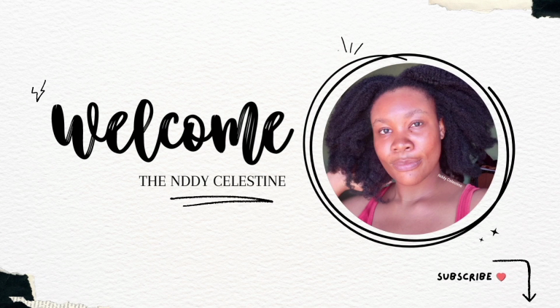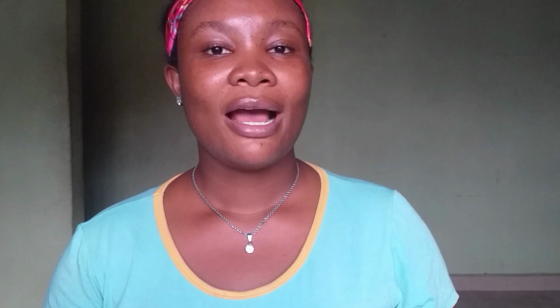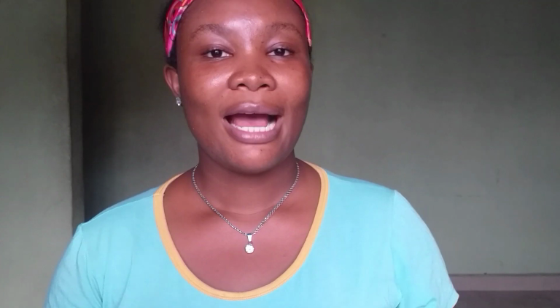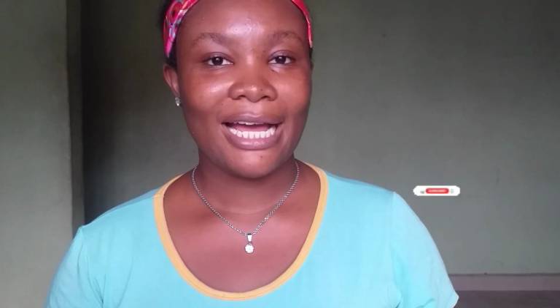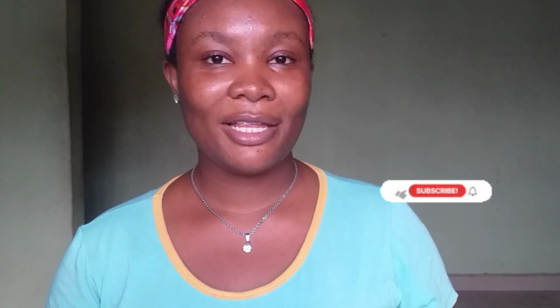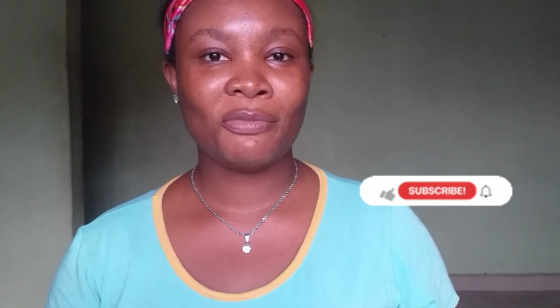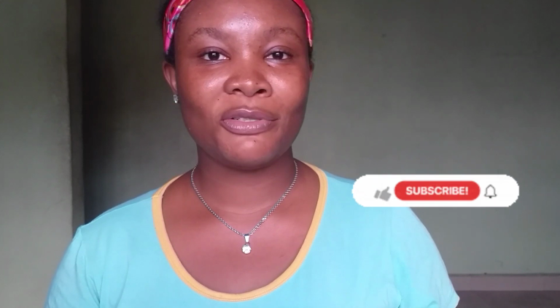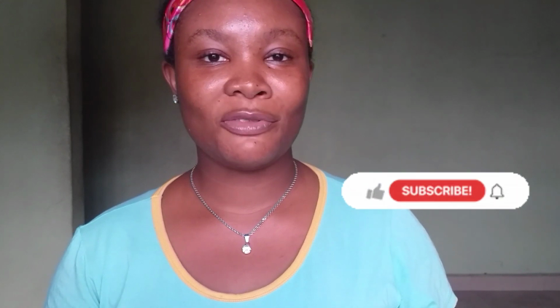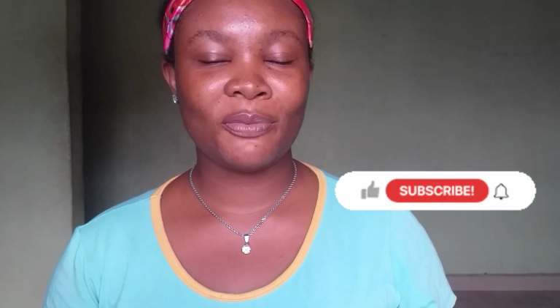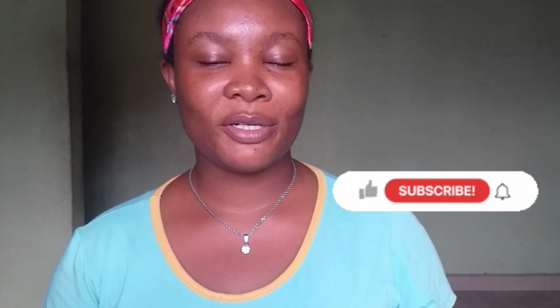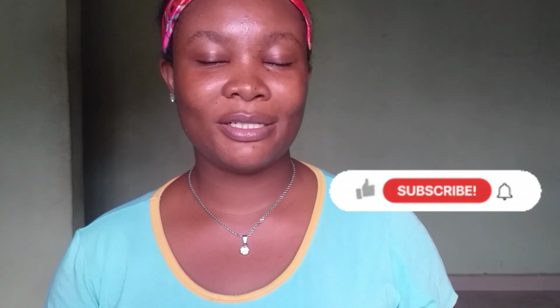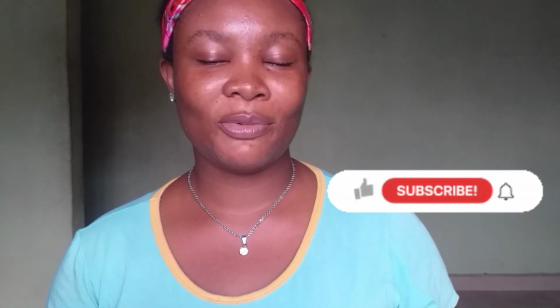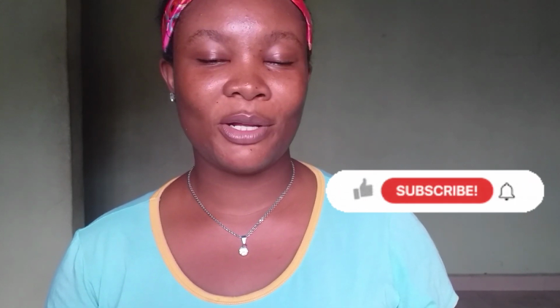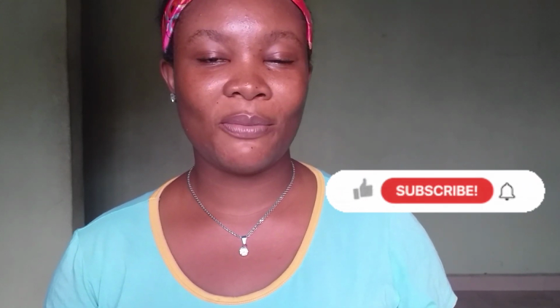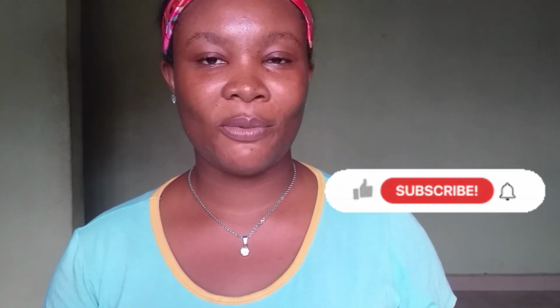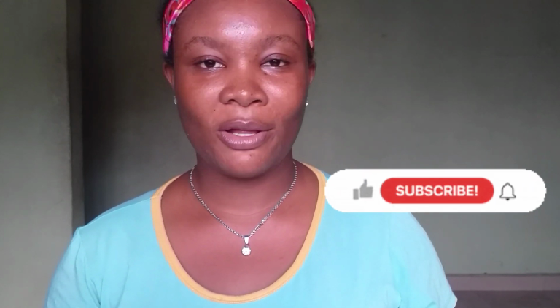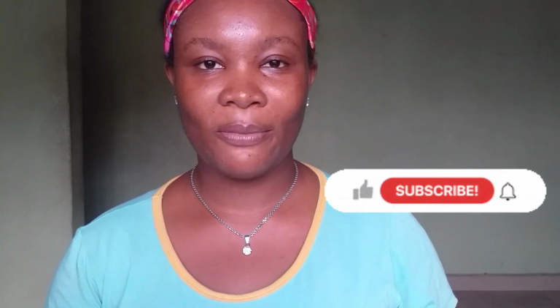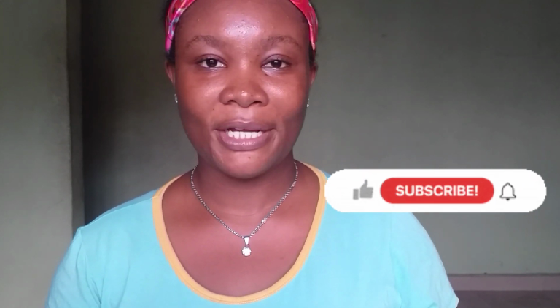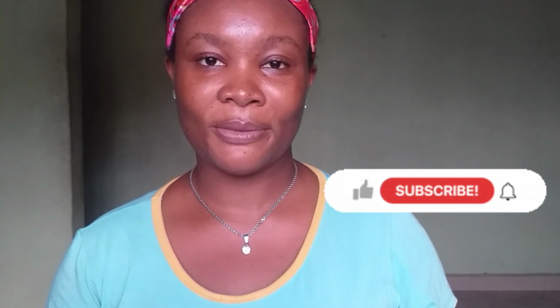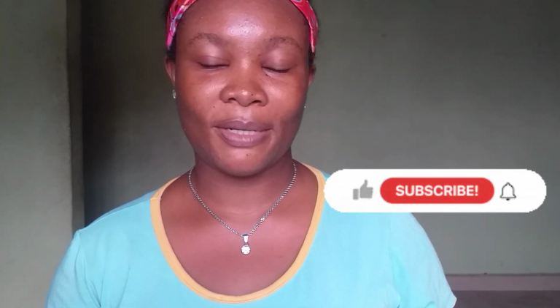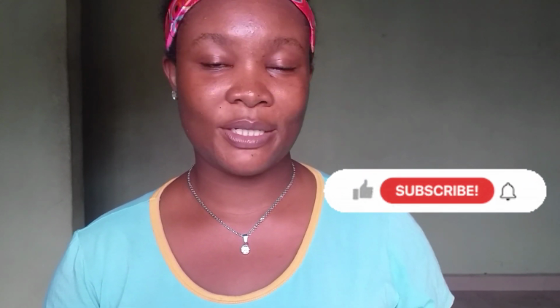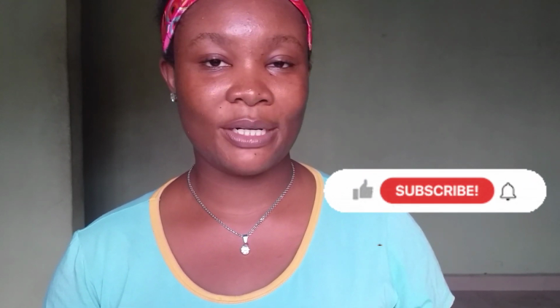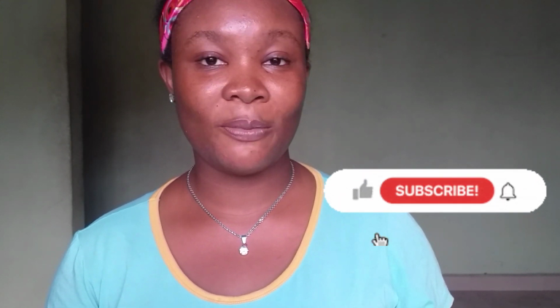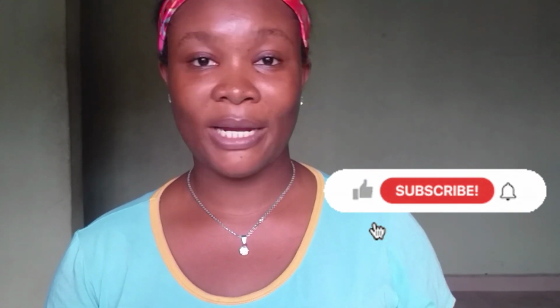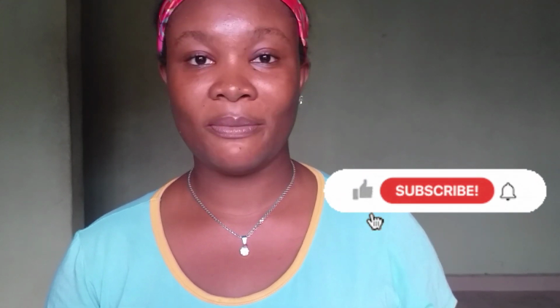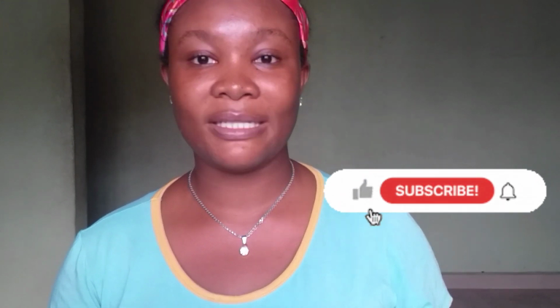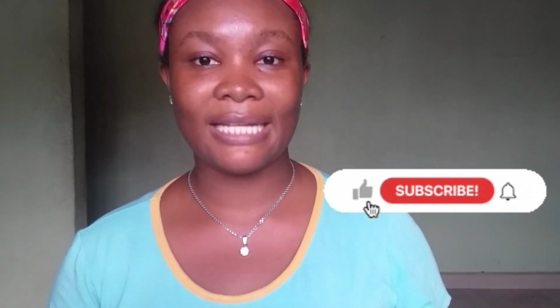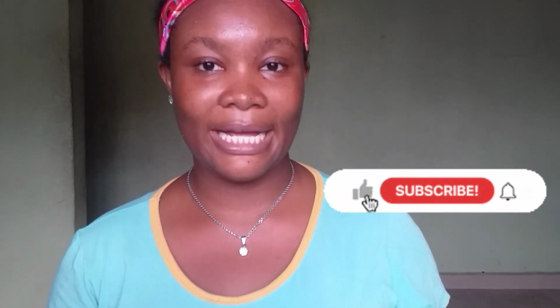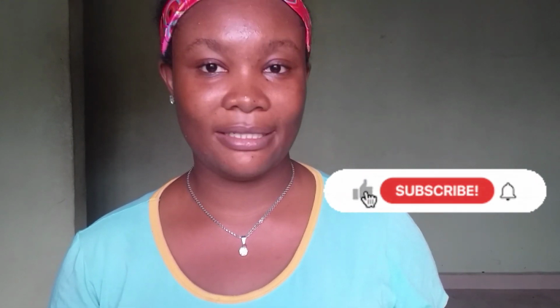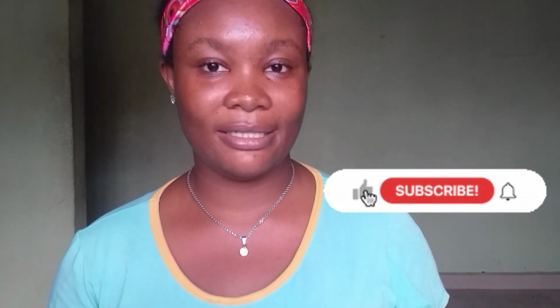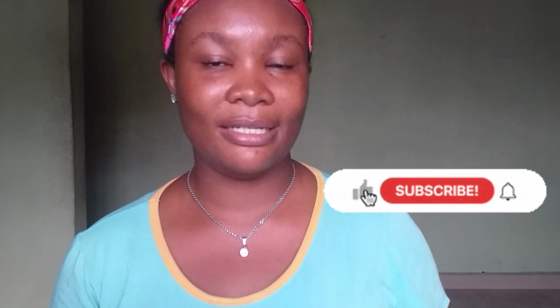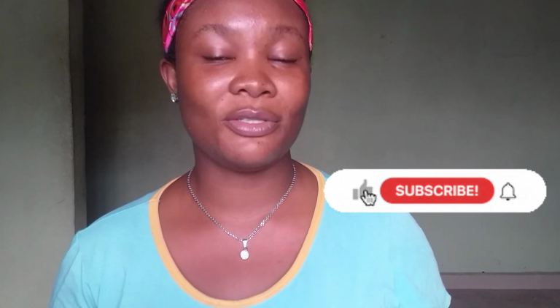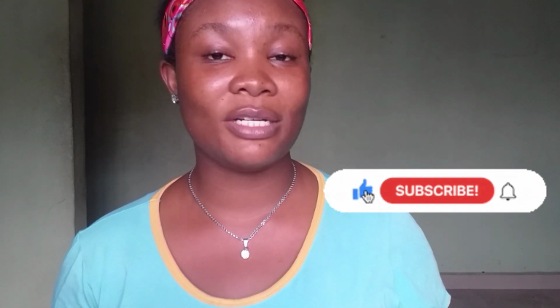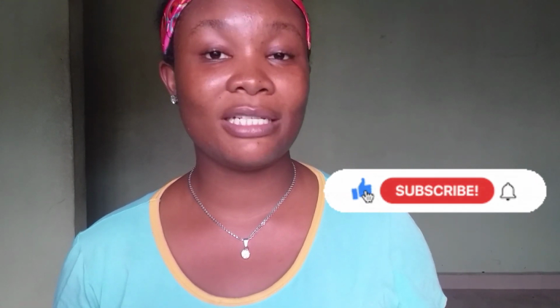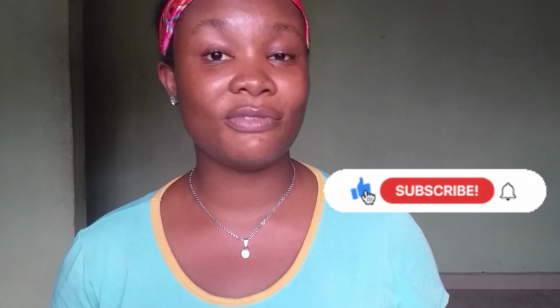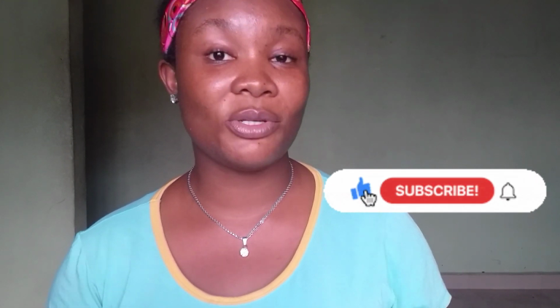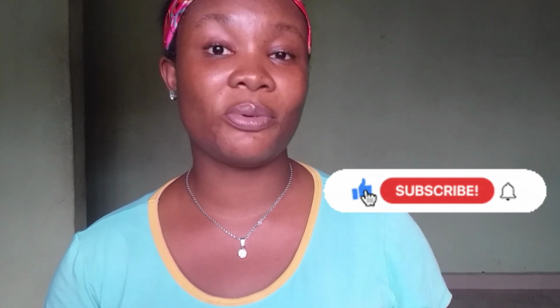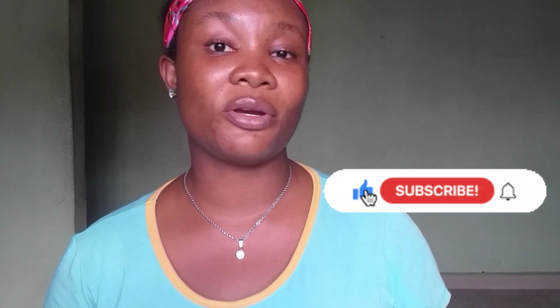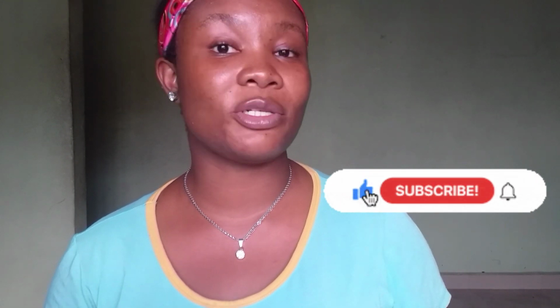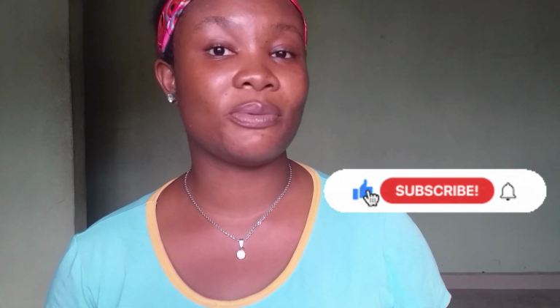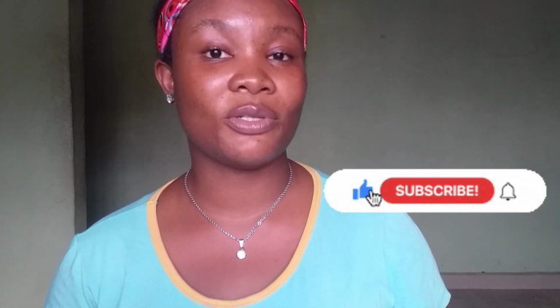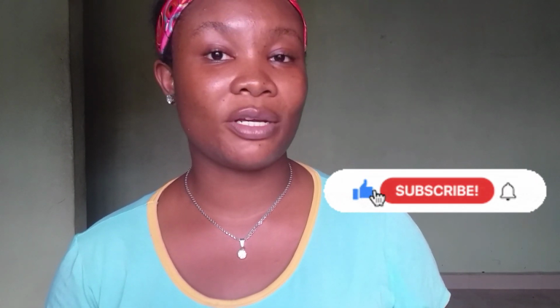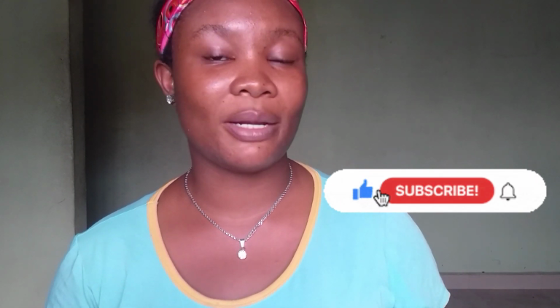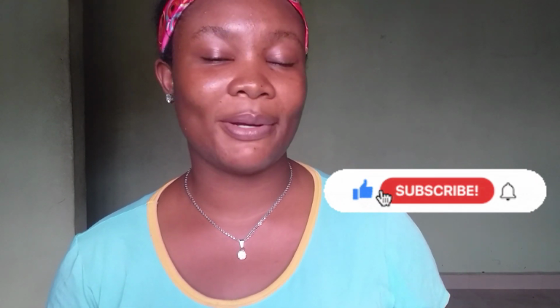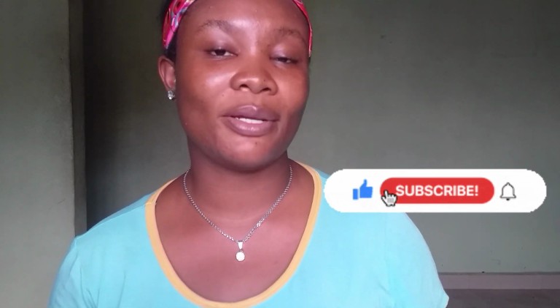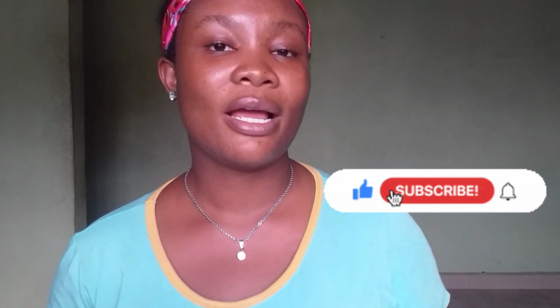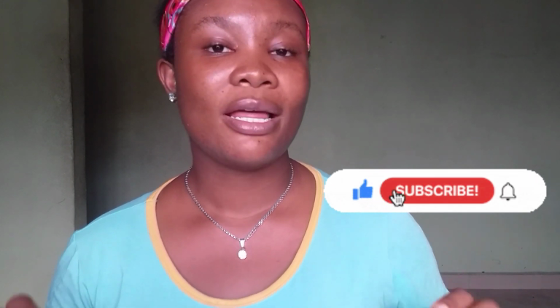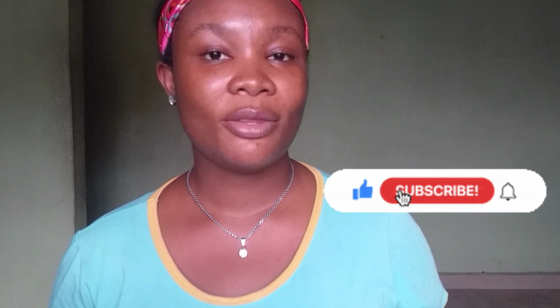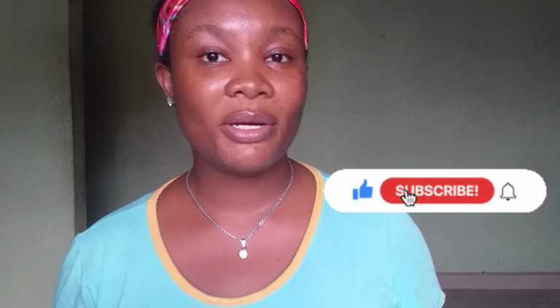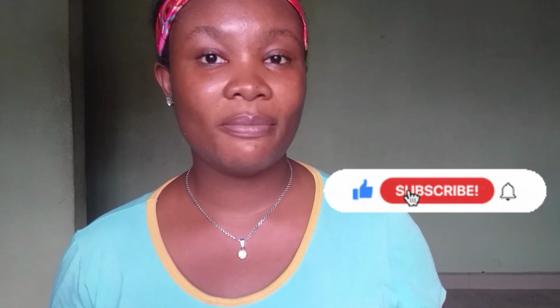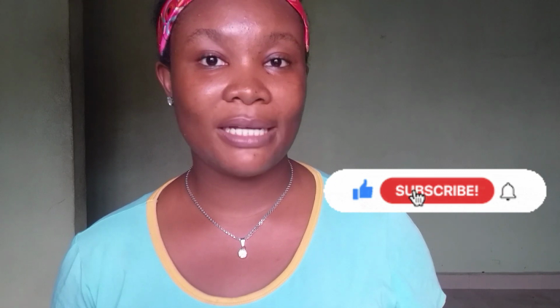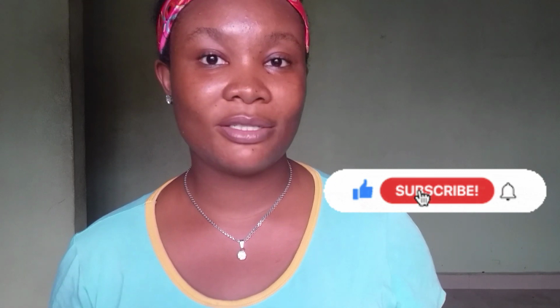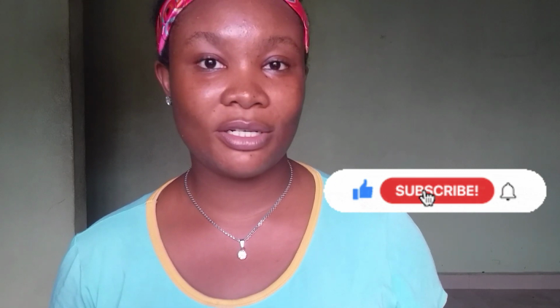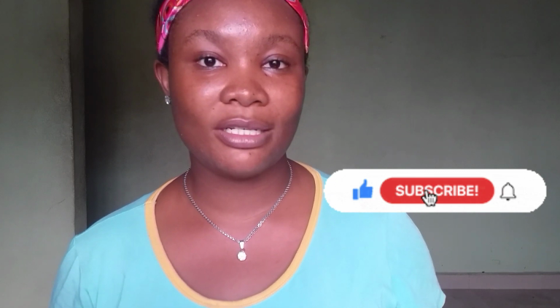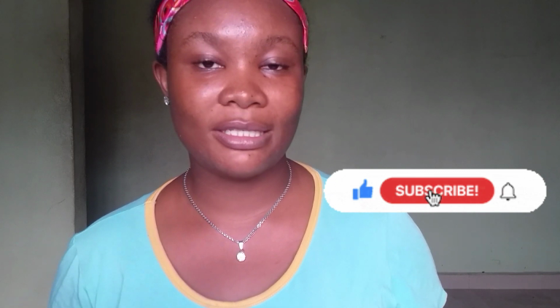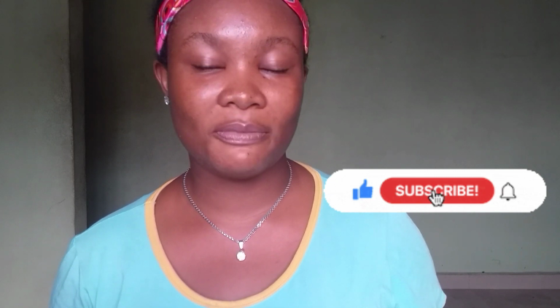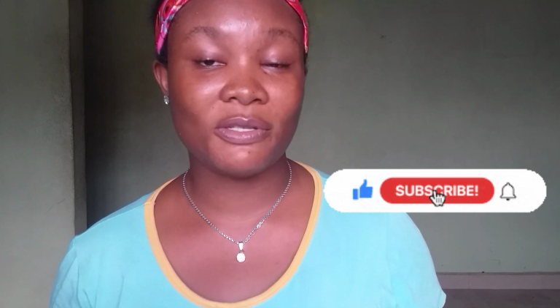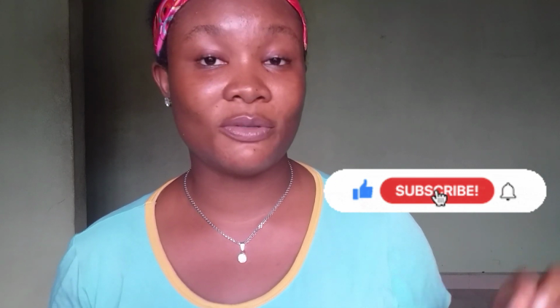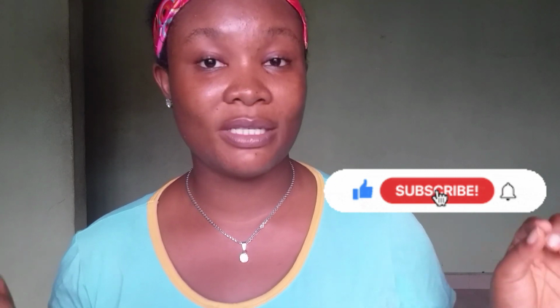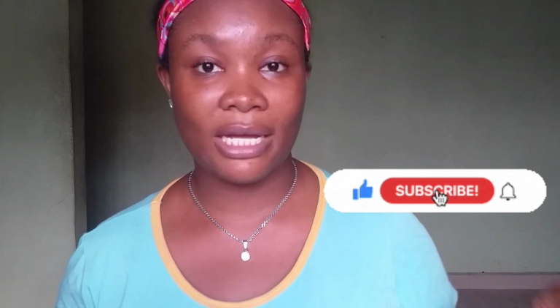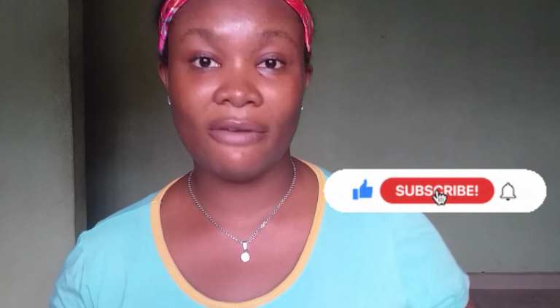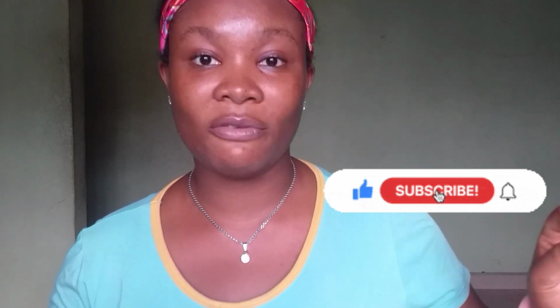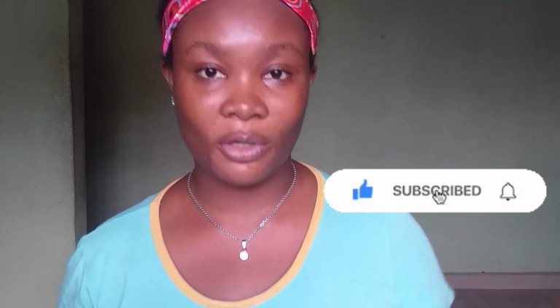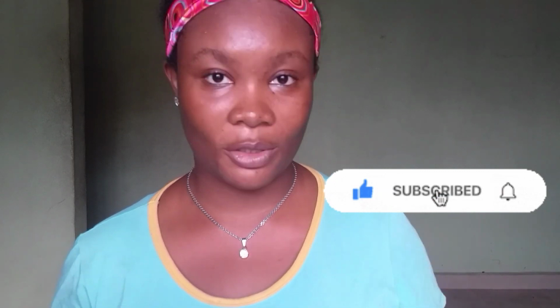Hi there beautiful person. Welcome and welcome back to my channel. My name is Endy. In today's video, we're going to be talking about three best study tips to stay focused.